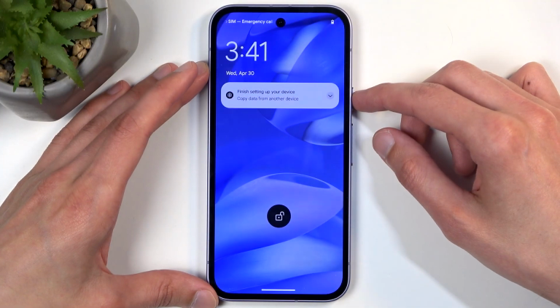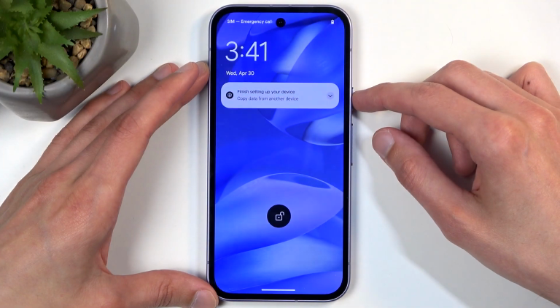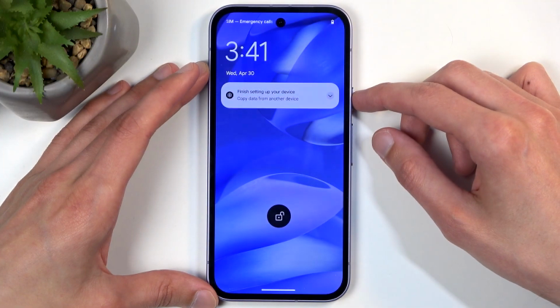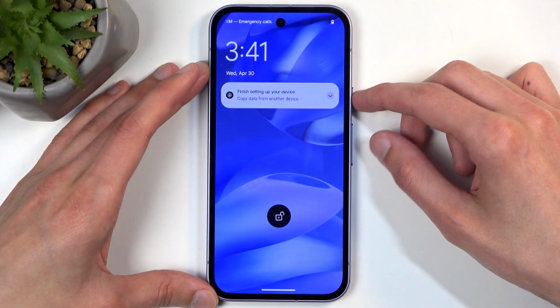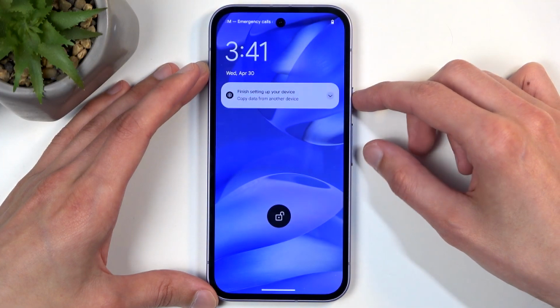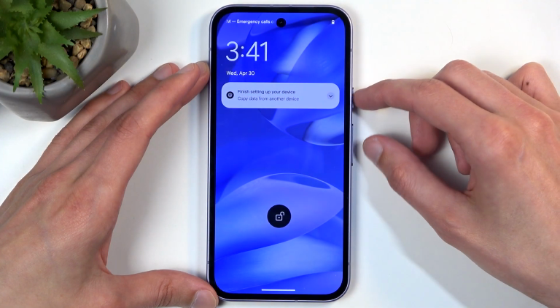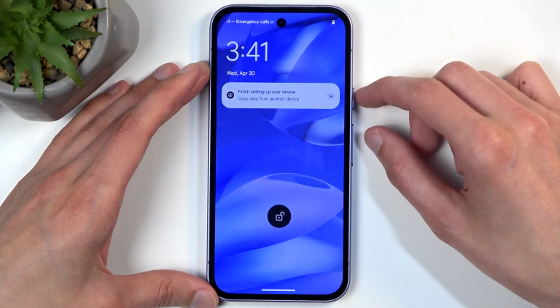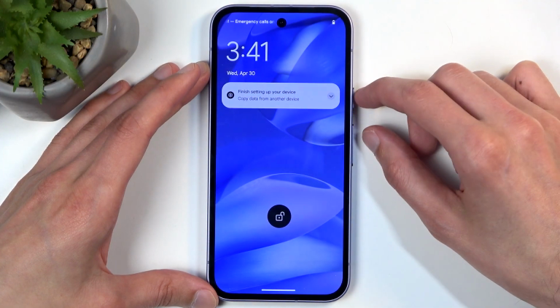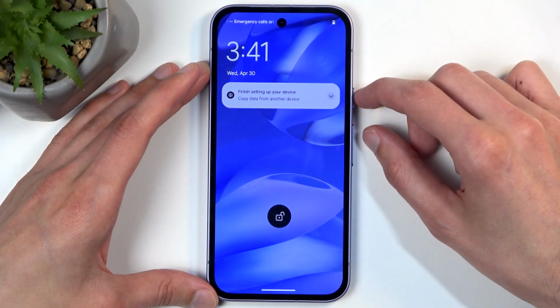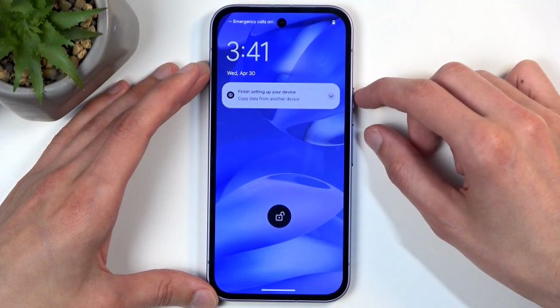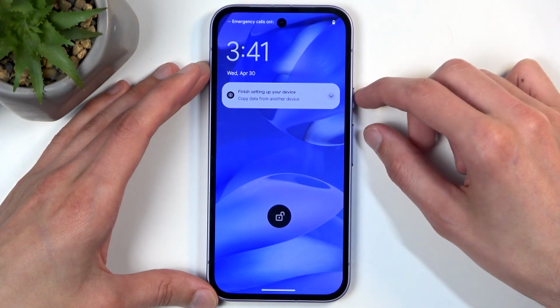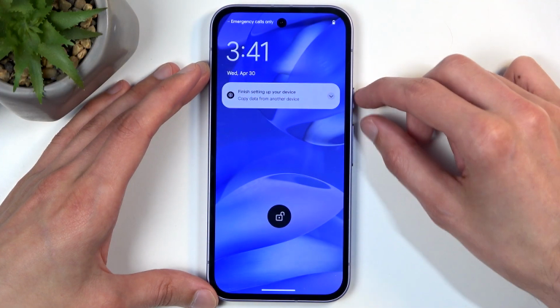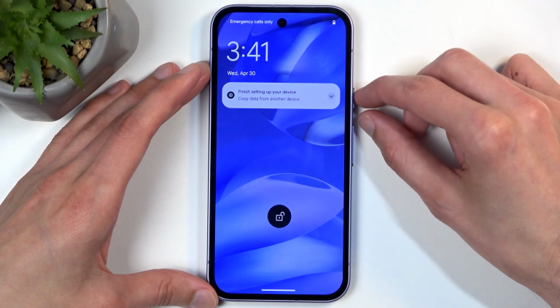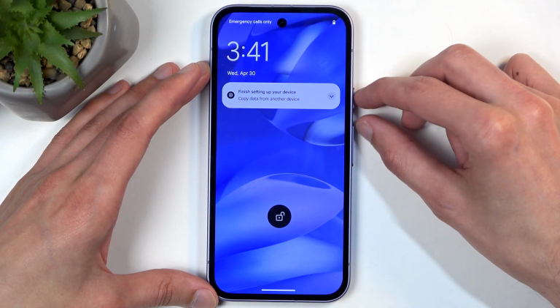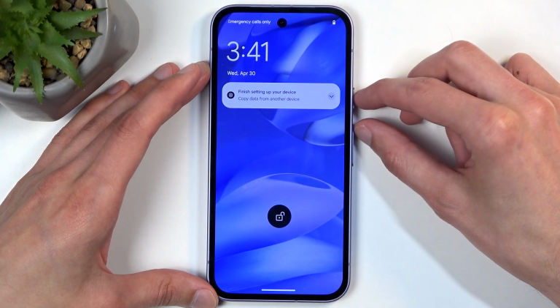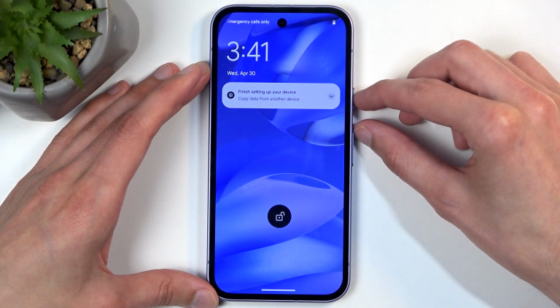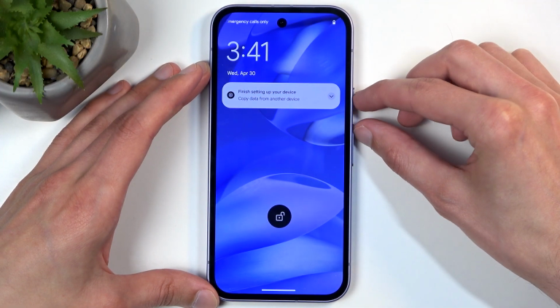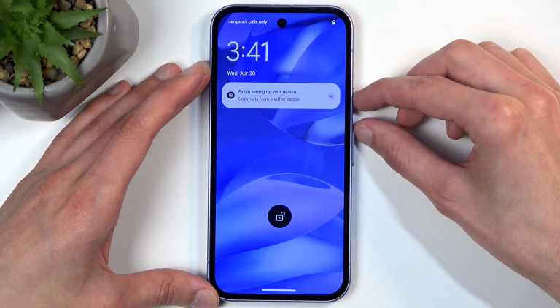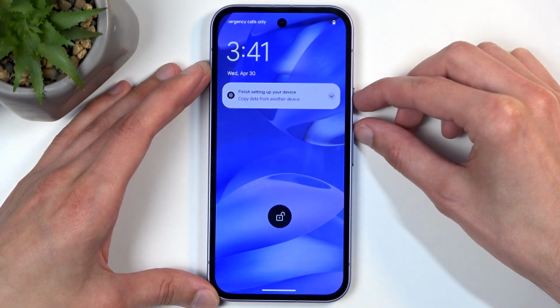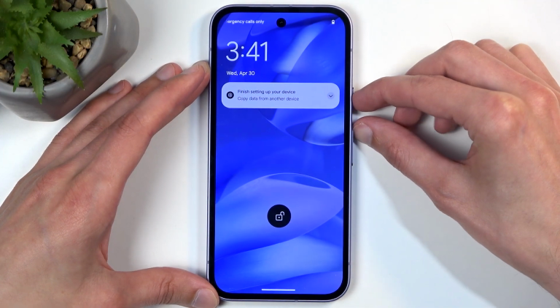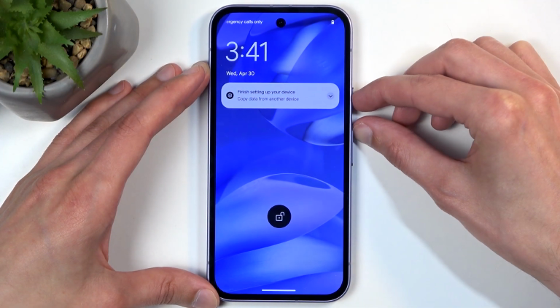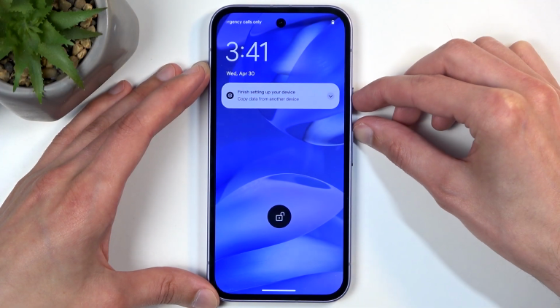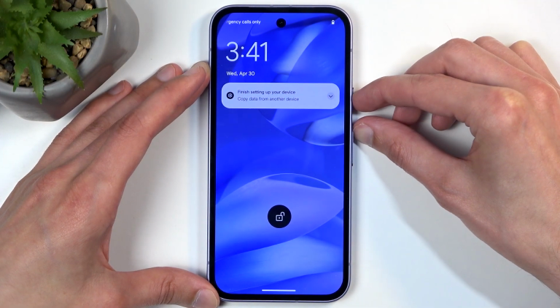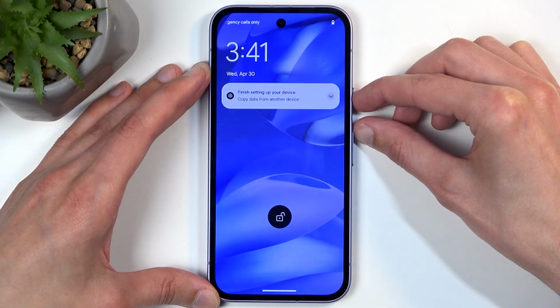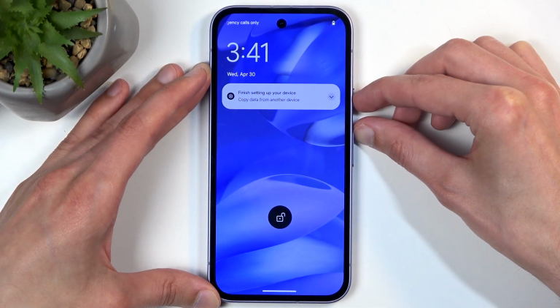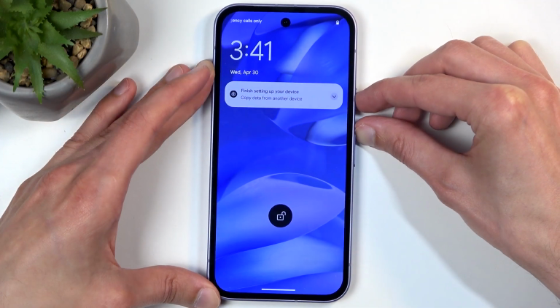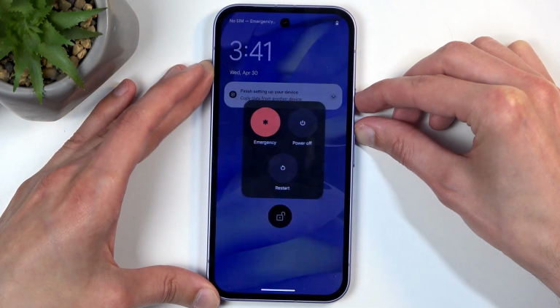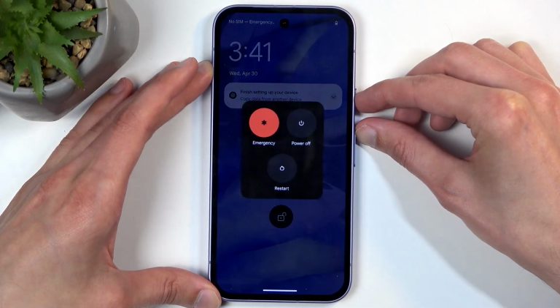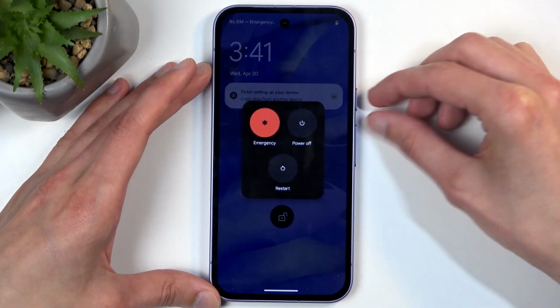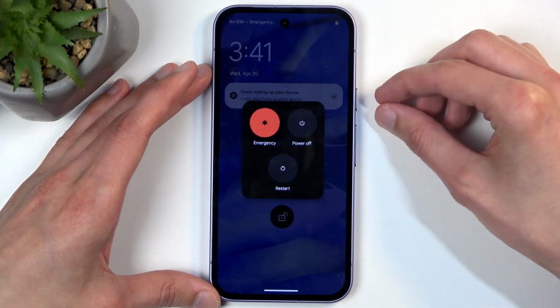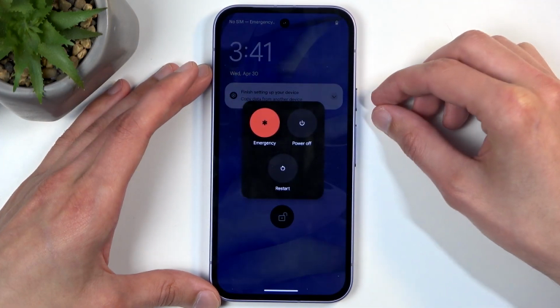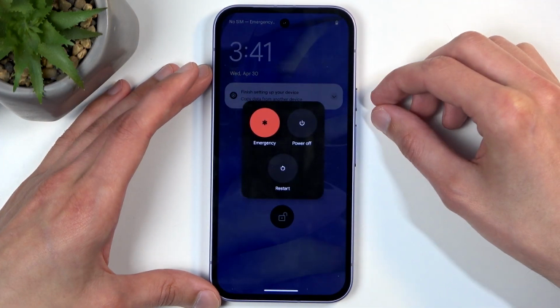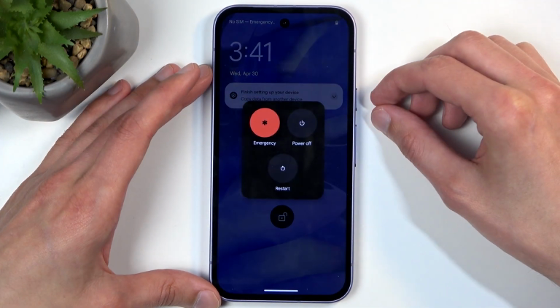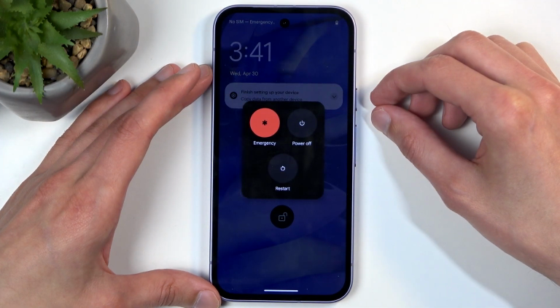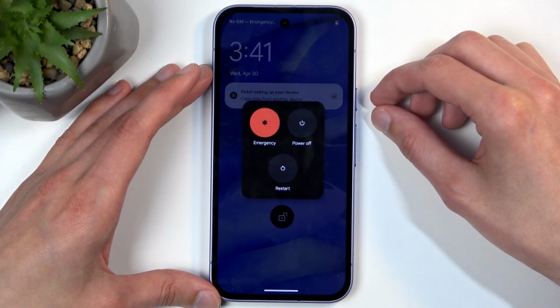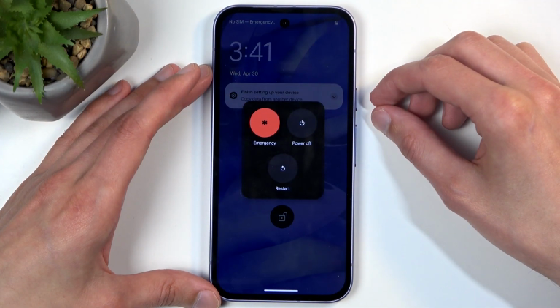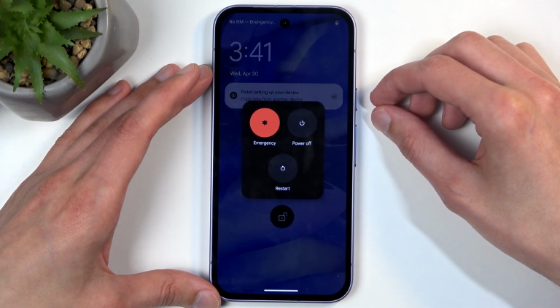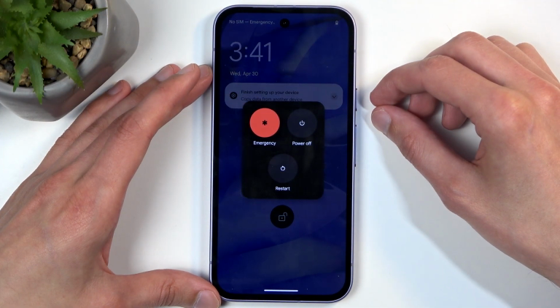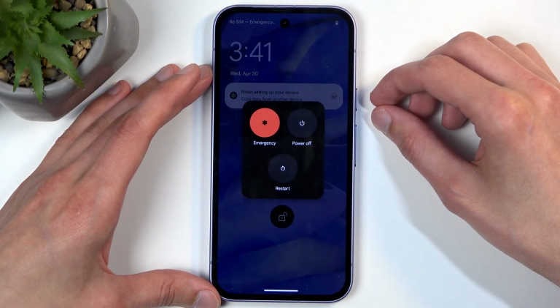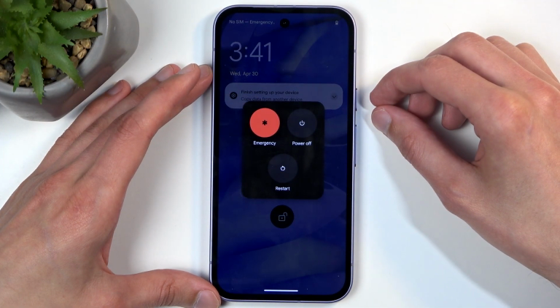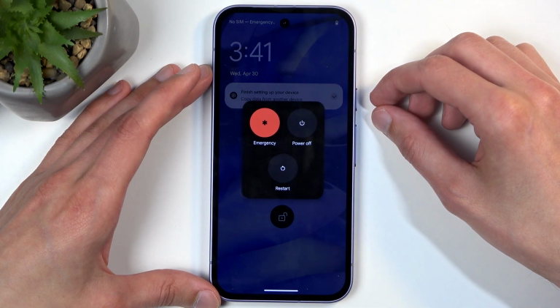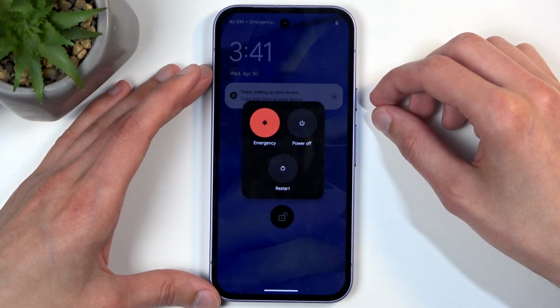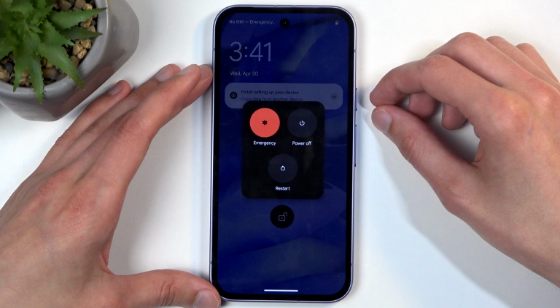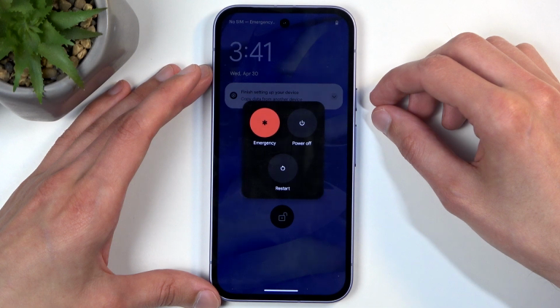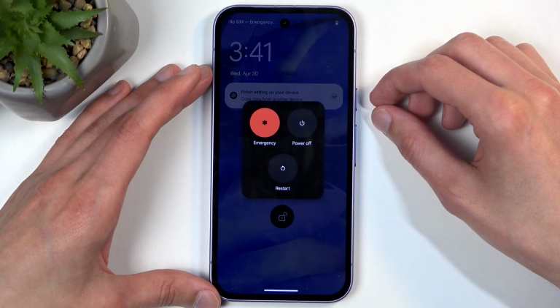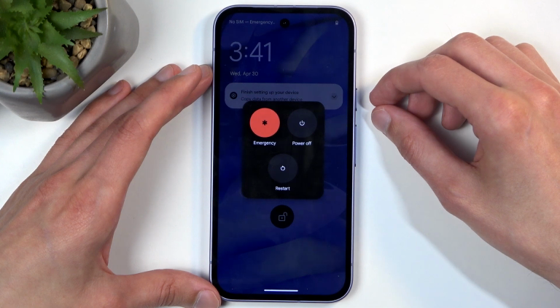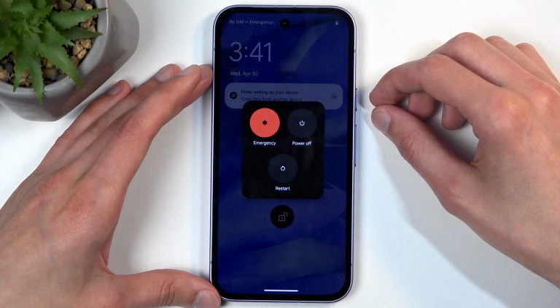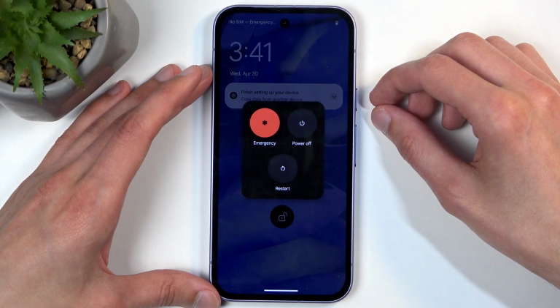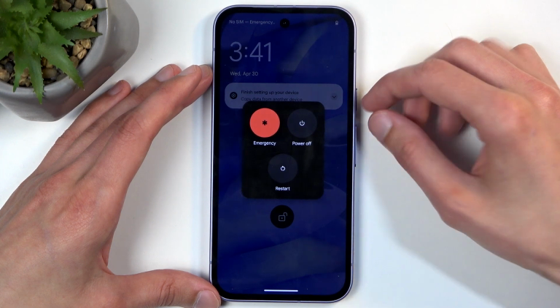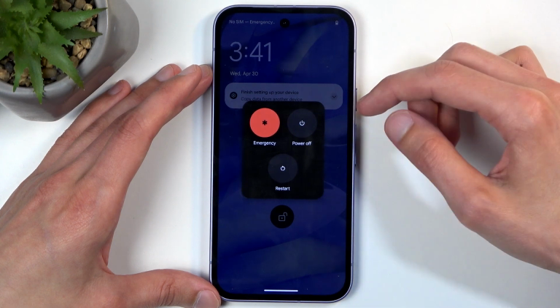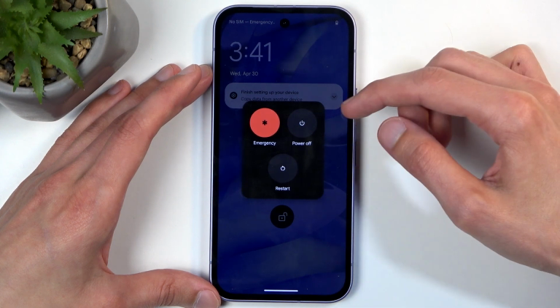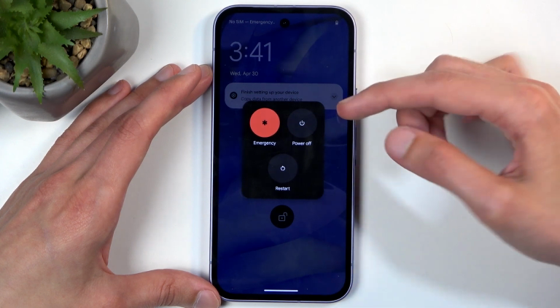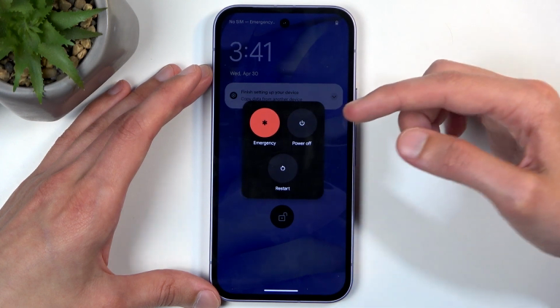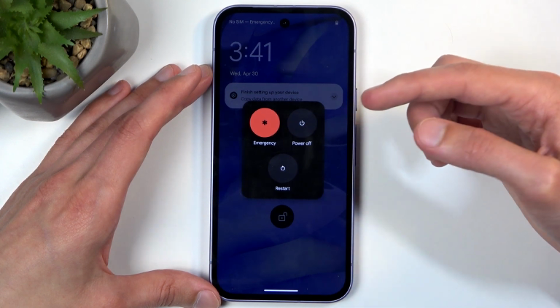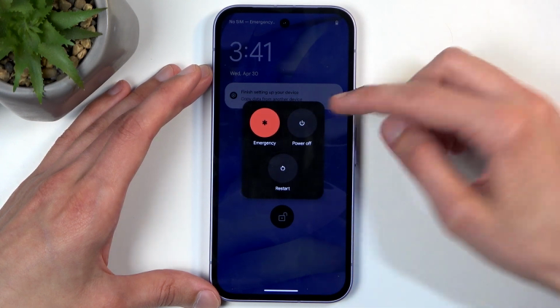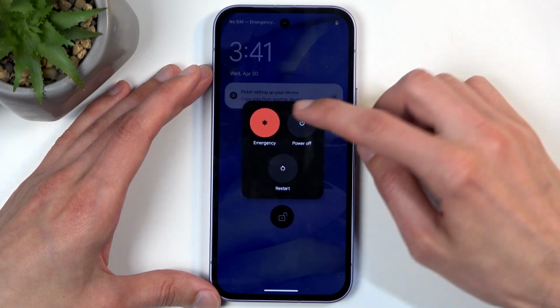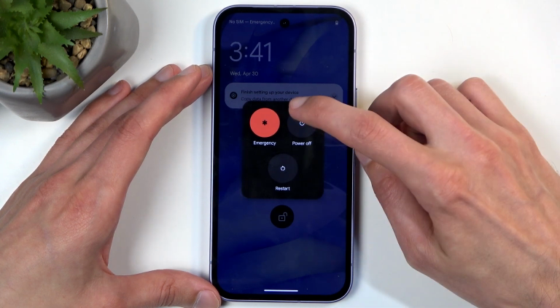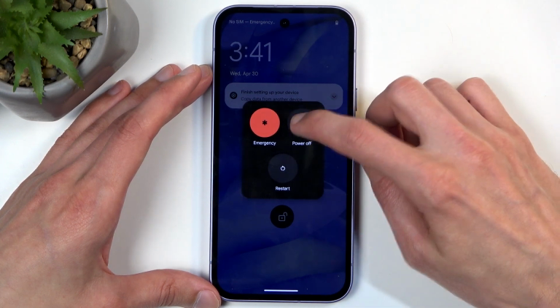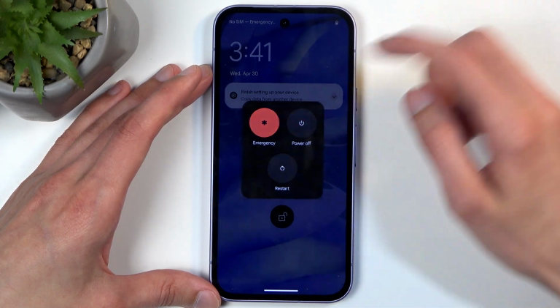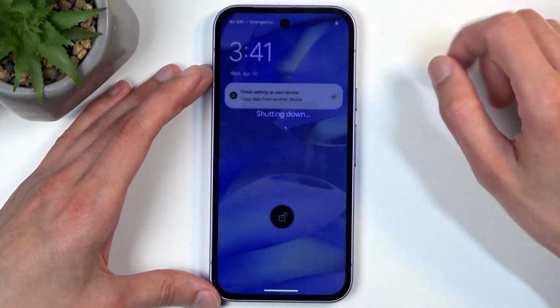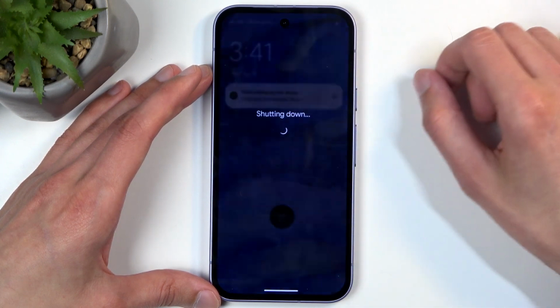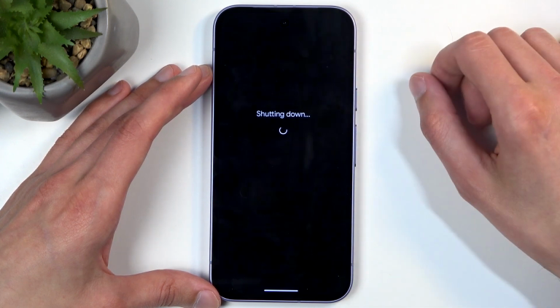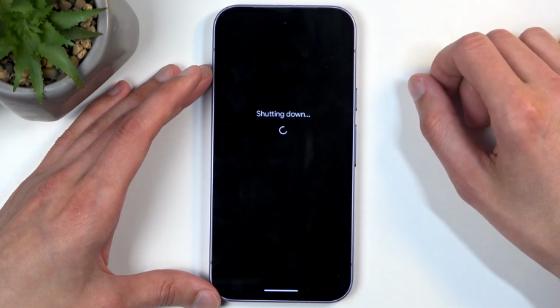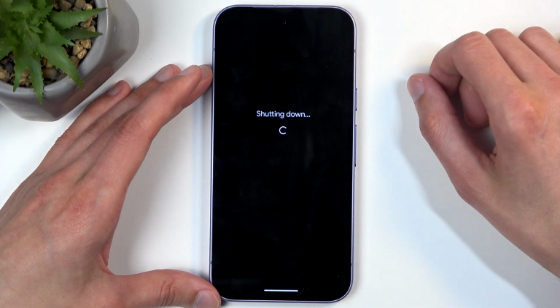What we're going to do is hold the power button and volume up at the same time. This will bring up our boot options. From here, just select power off.